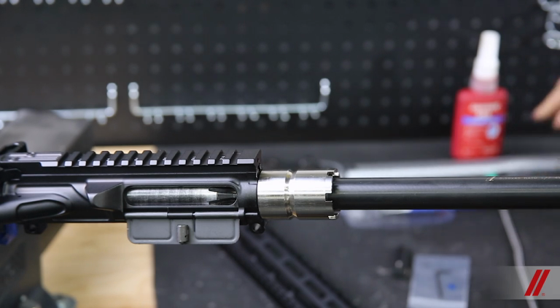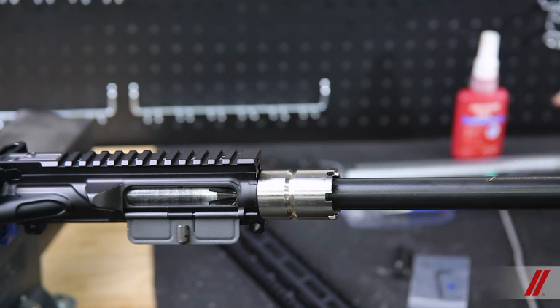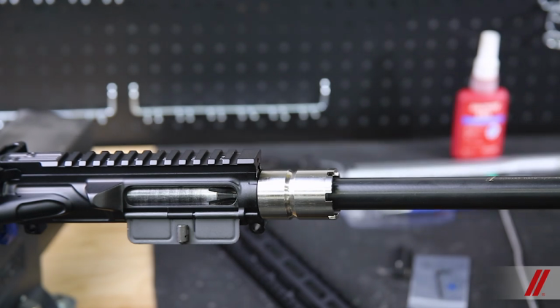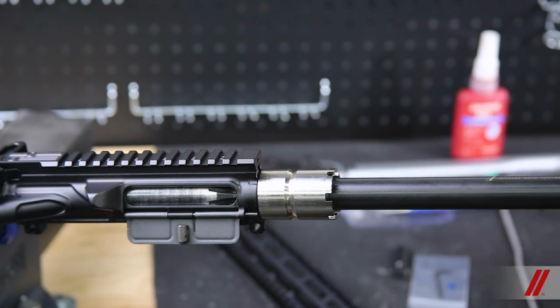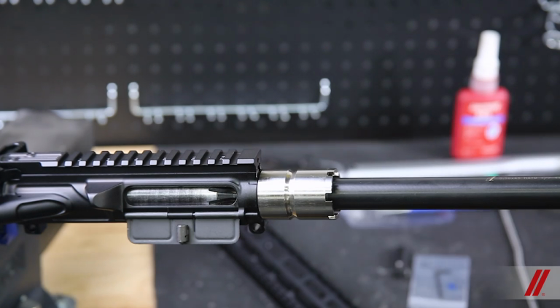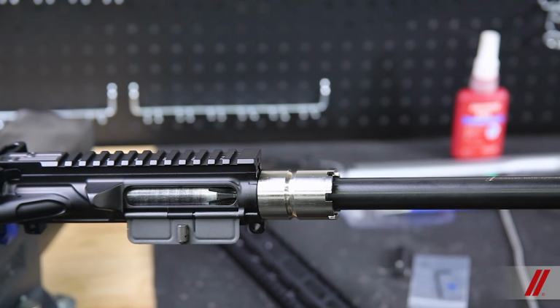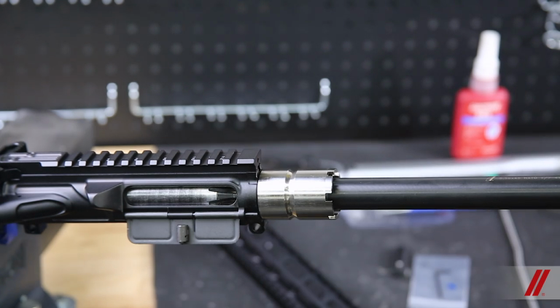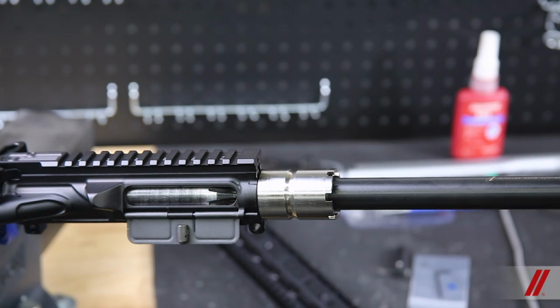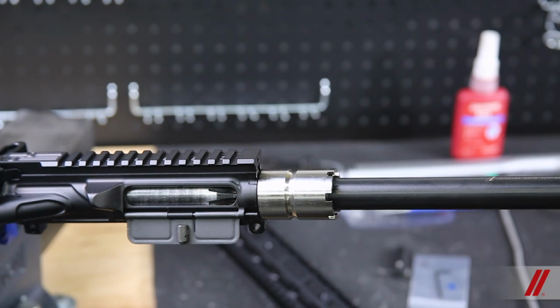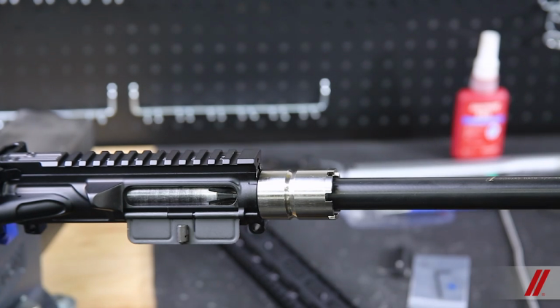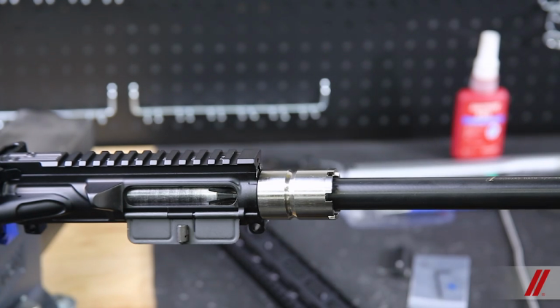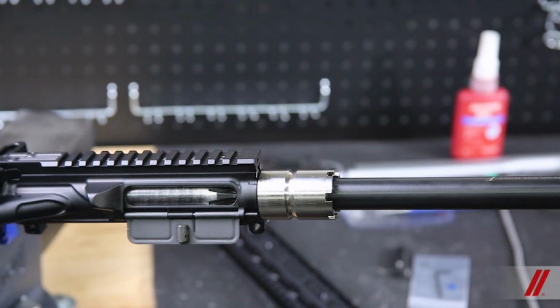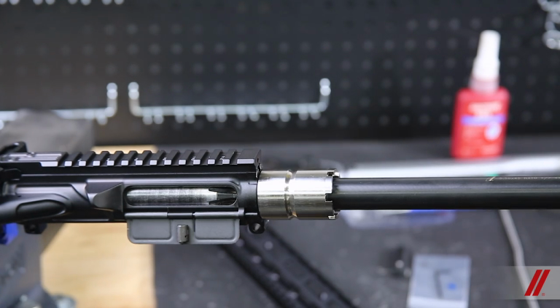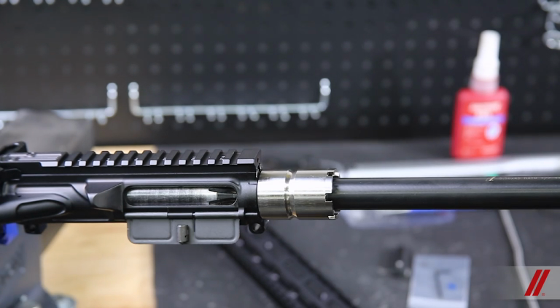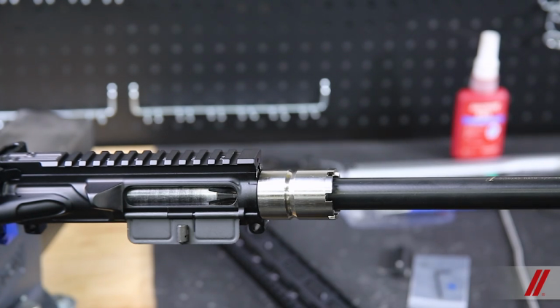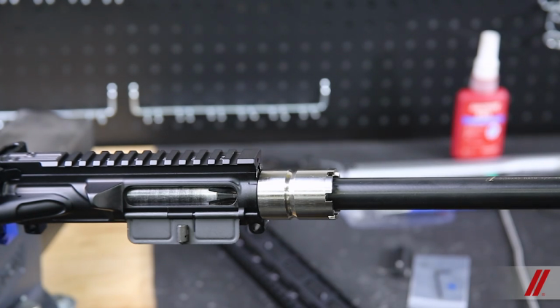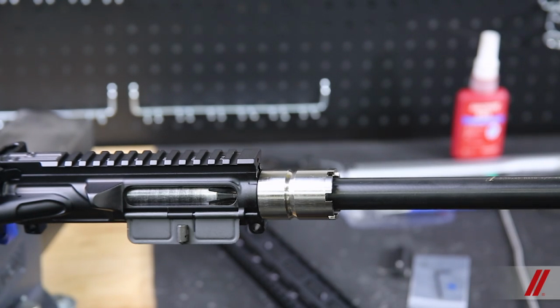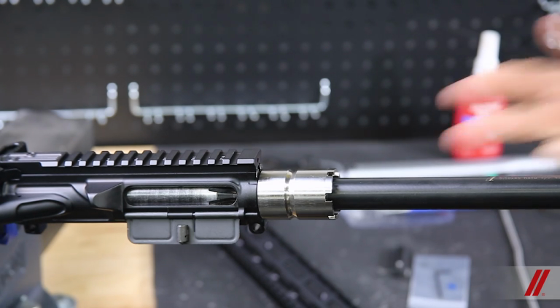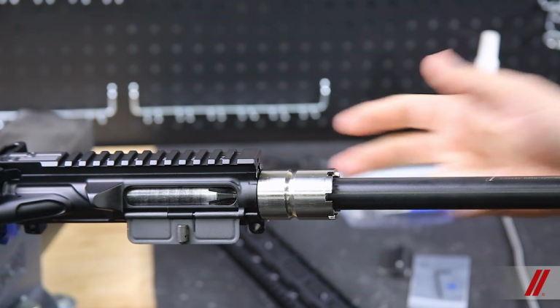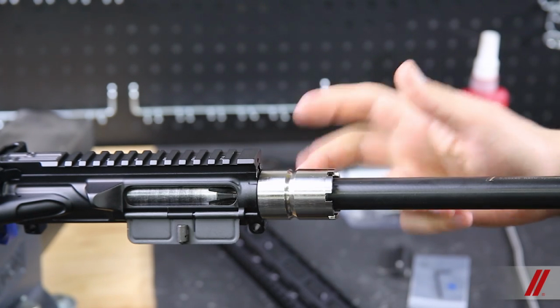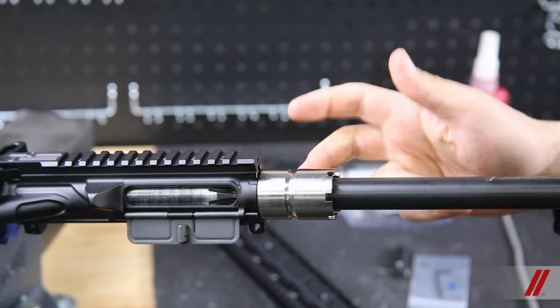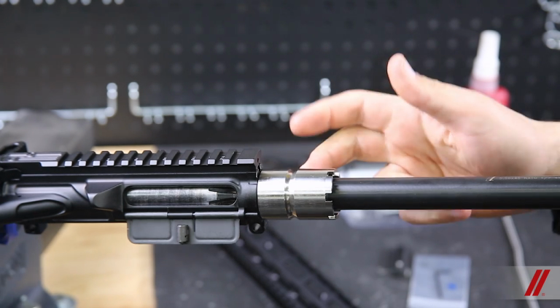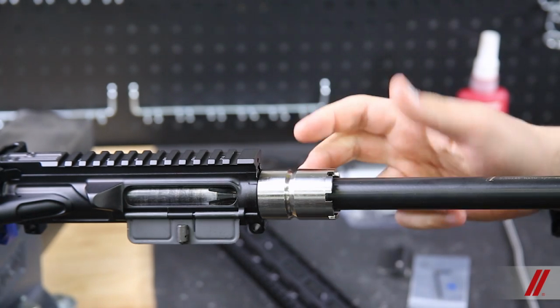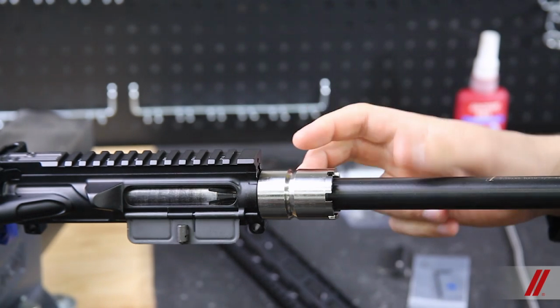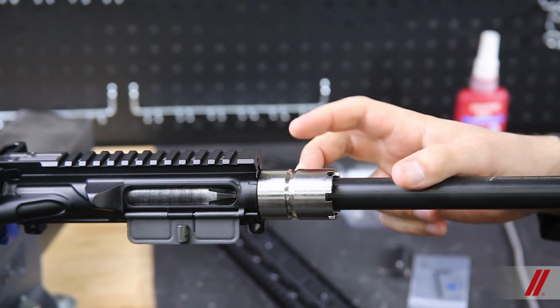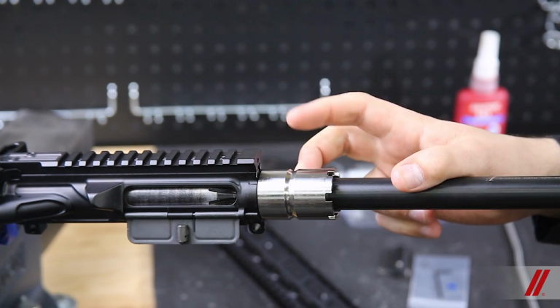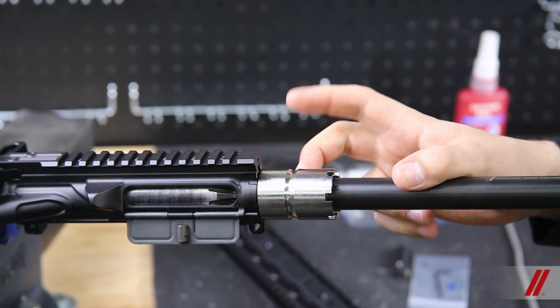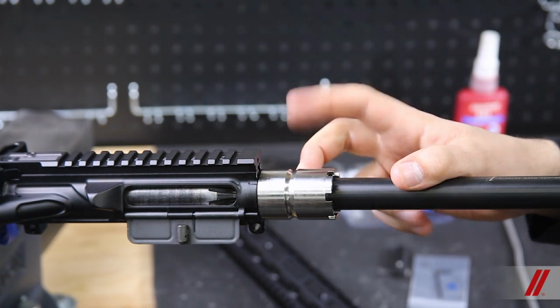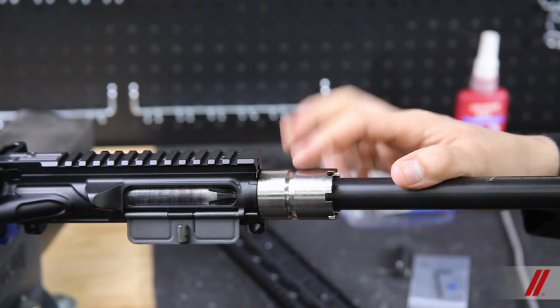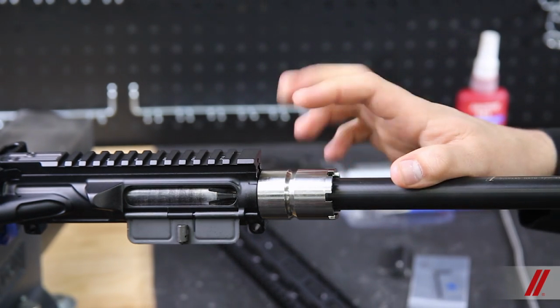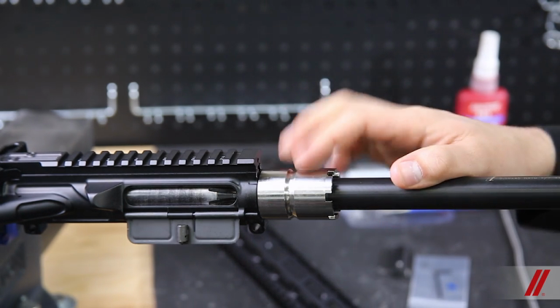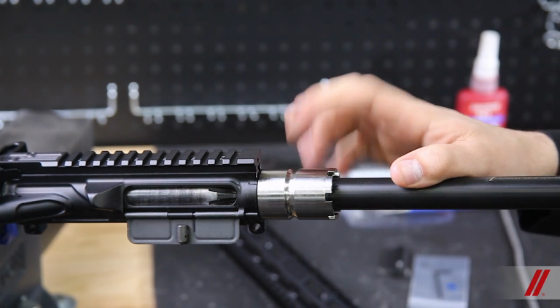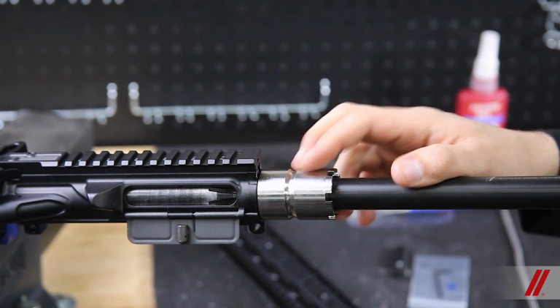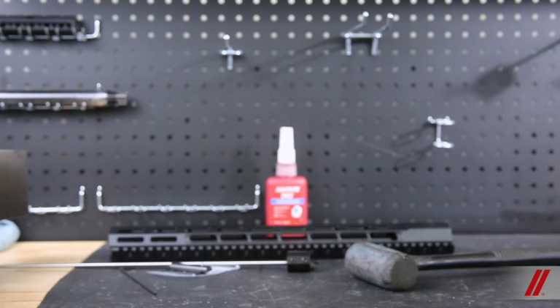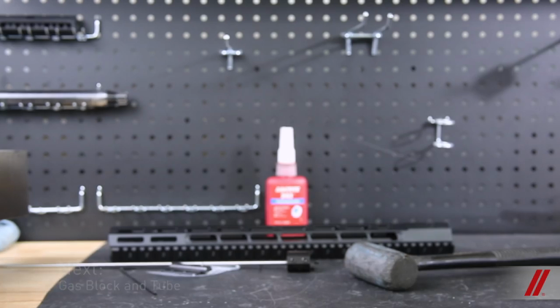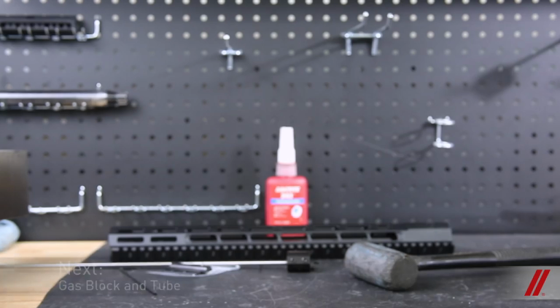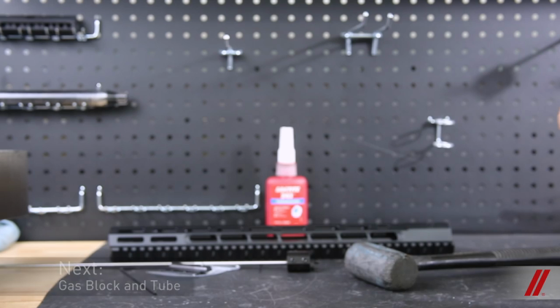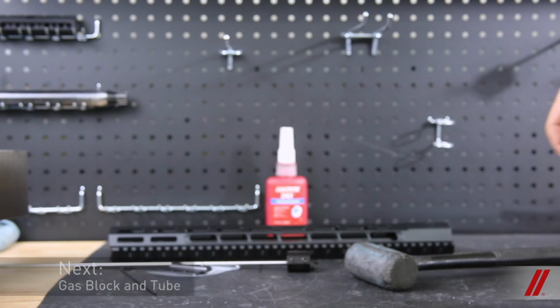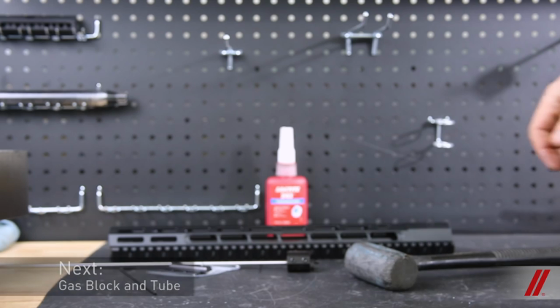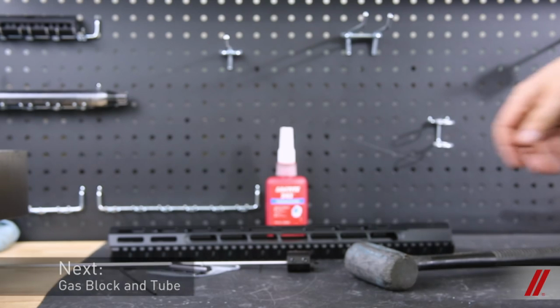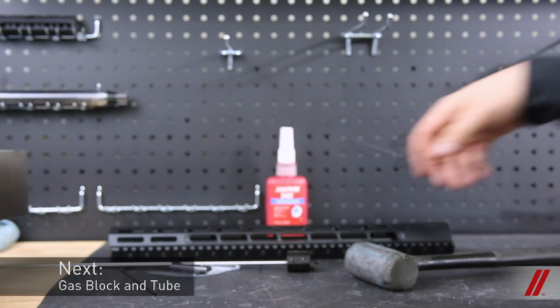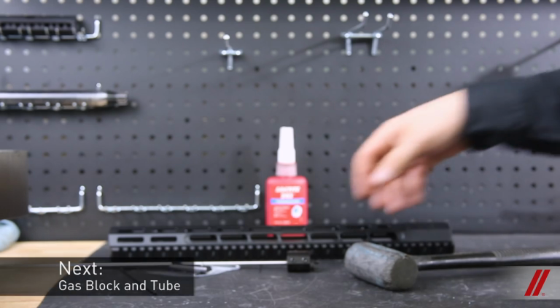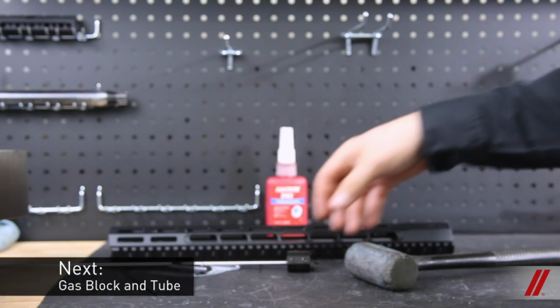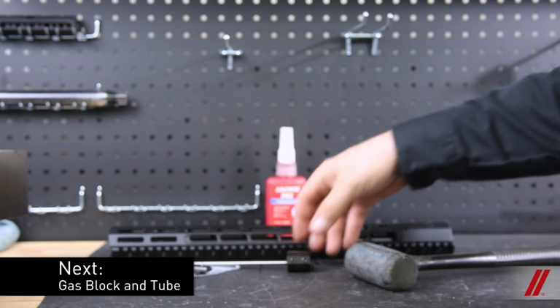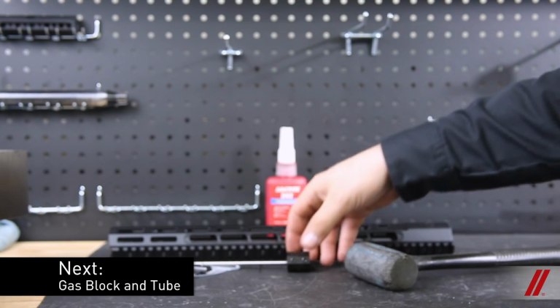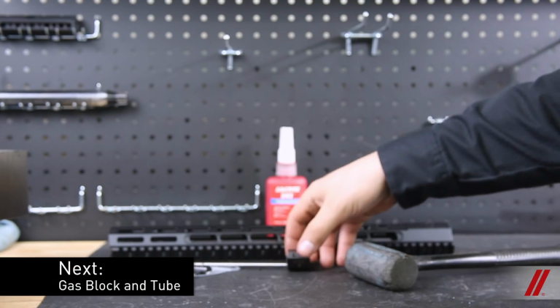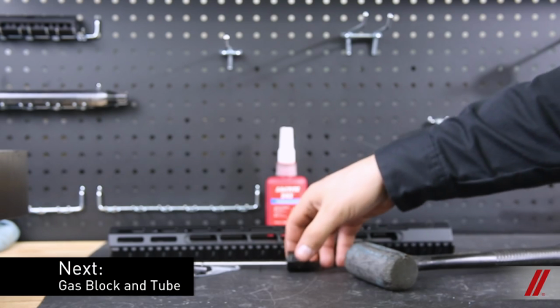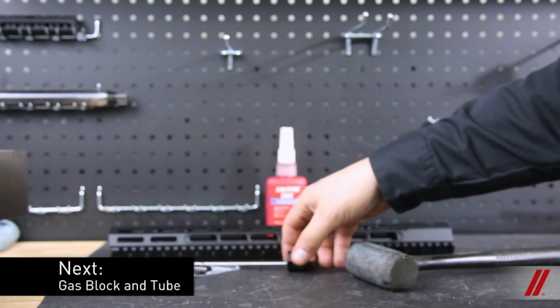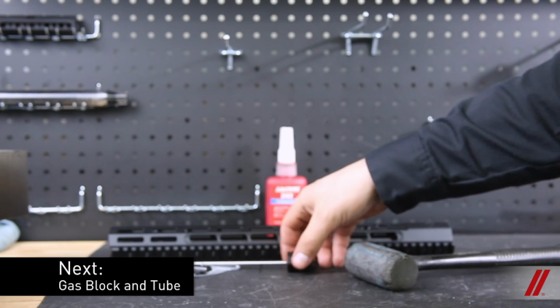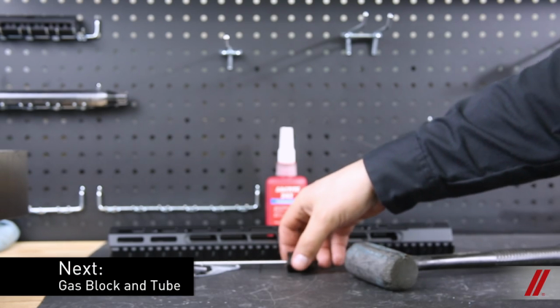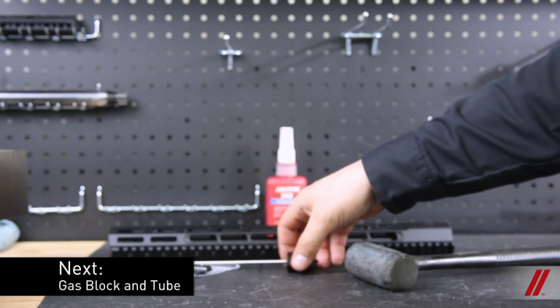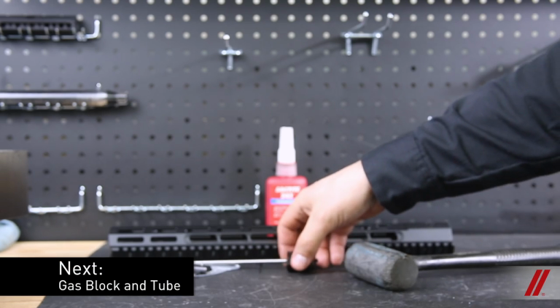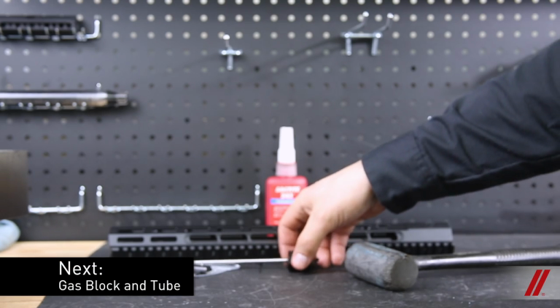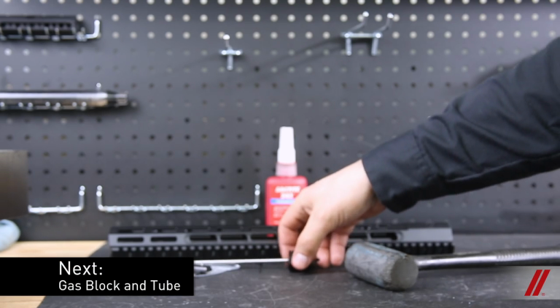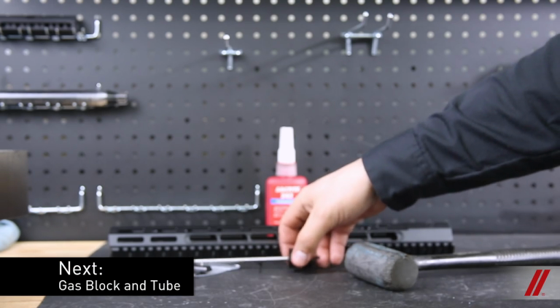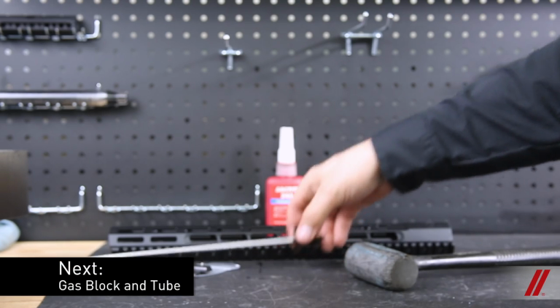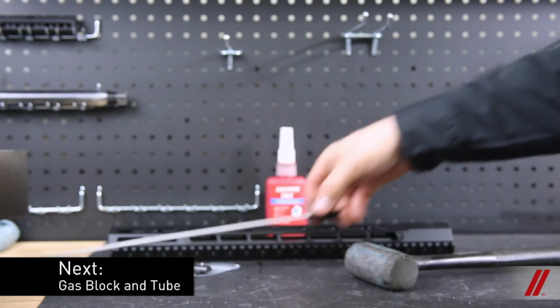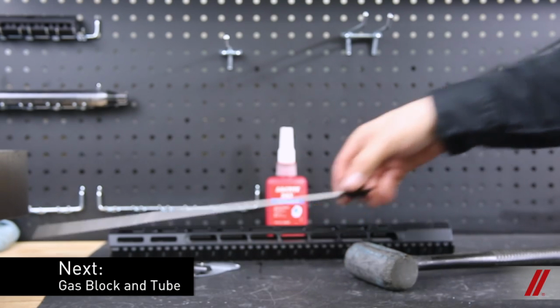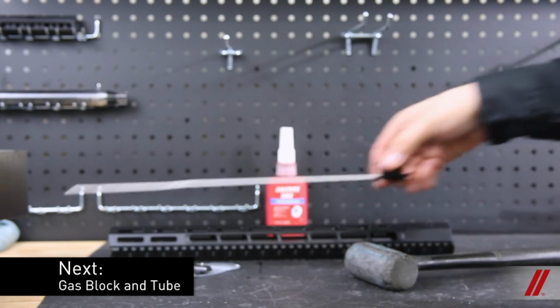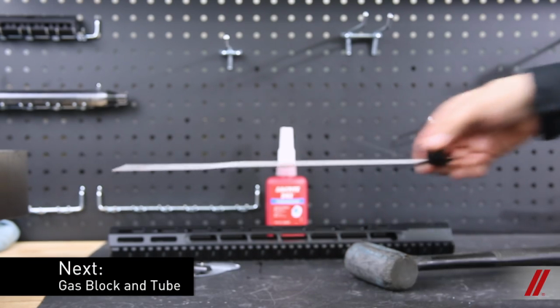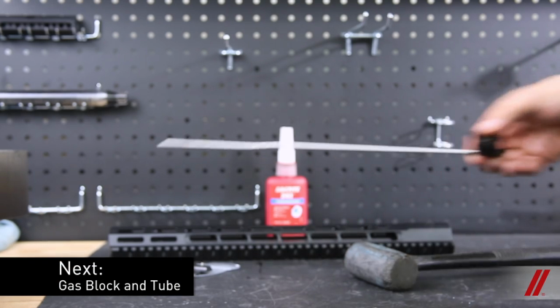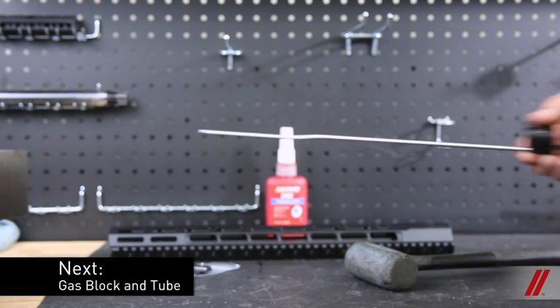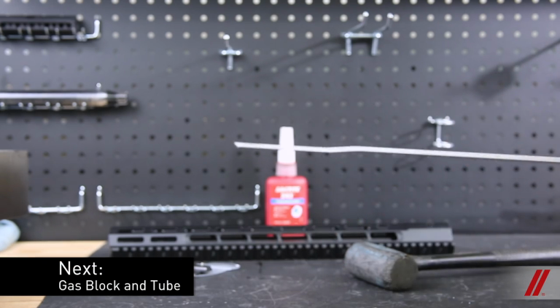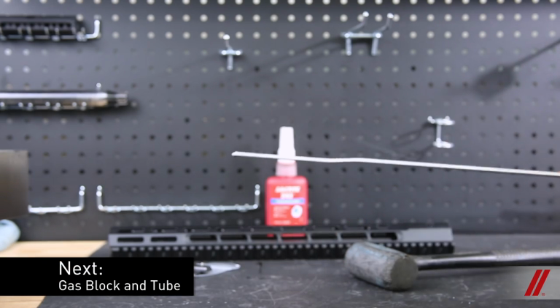This pre-loads the threads on the receiver, and it's an important step. Next is the gas block assembly.